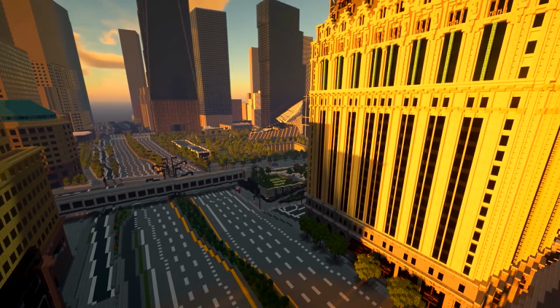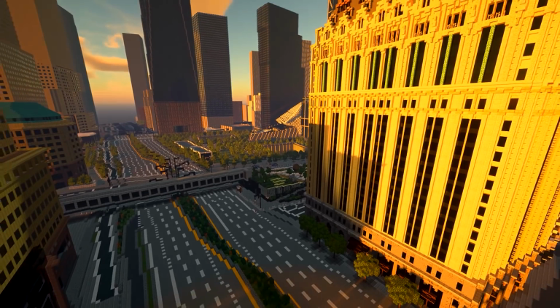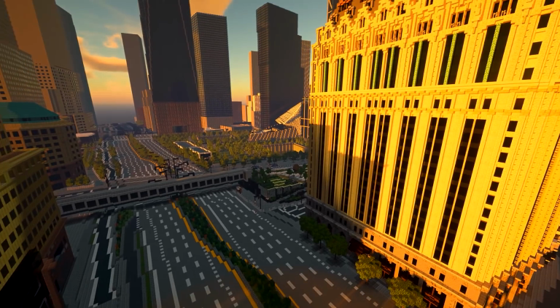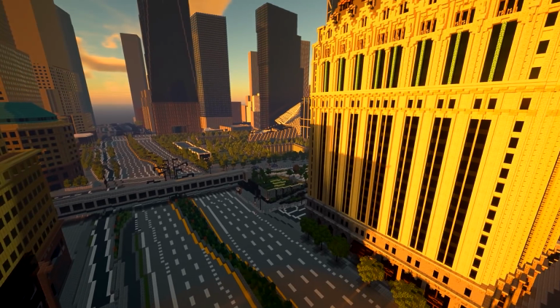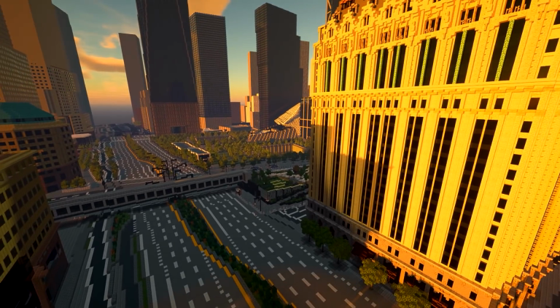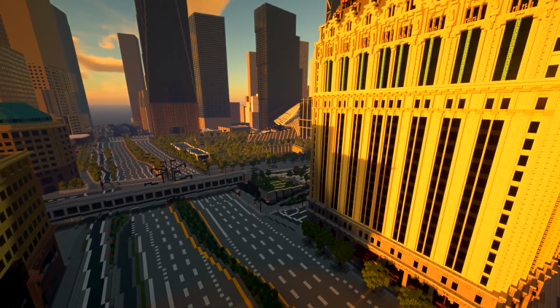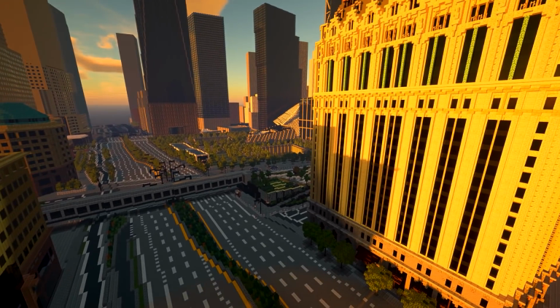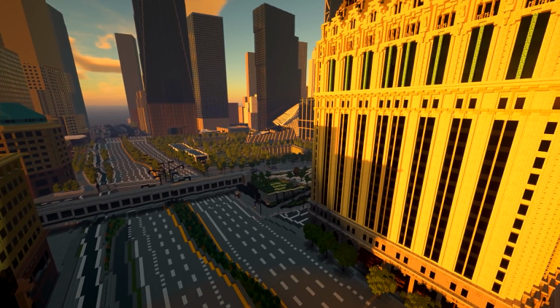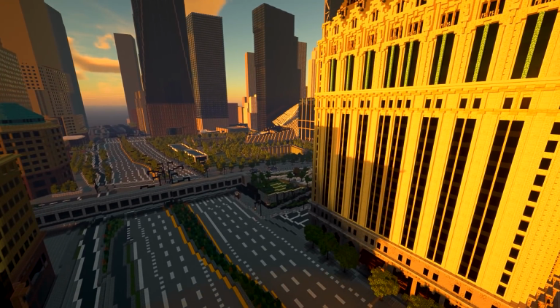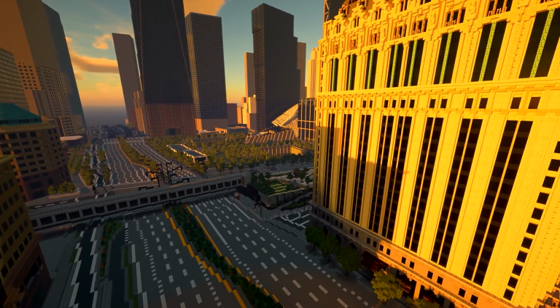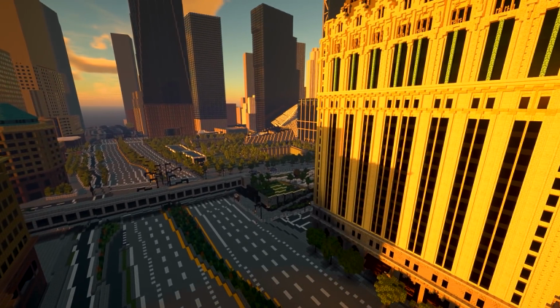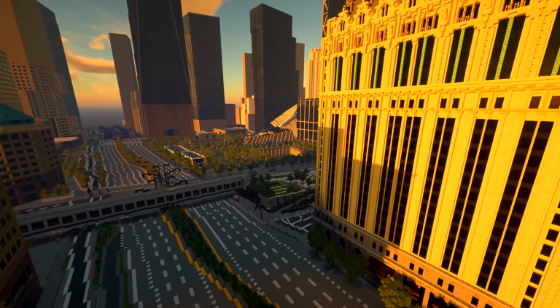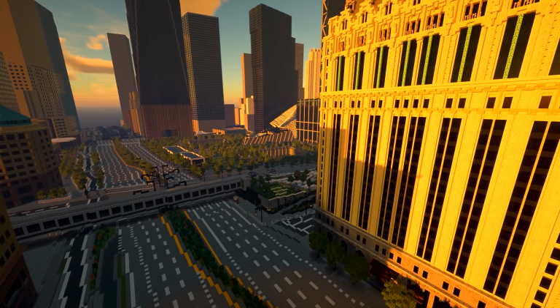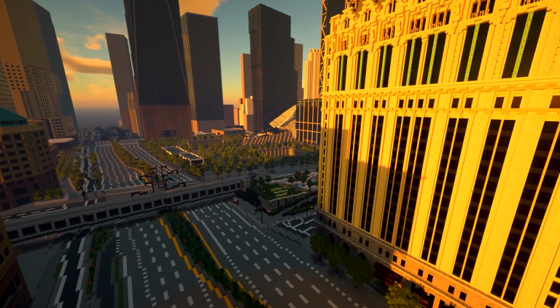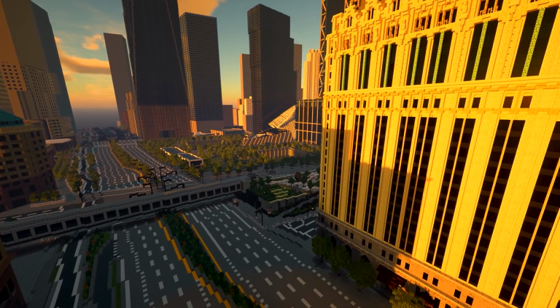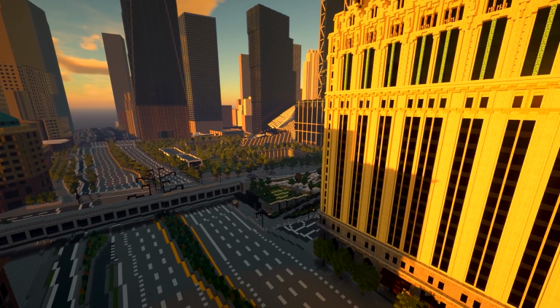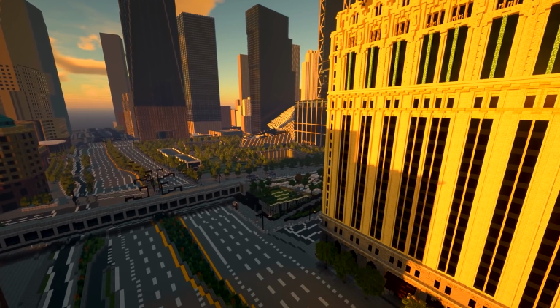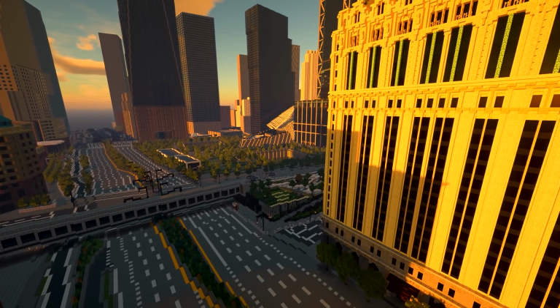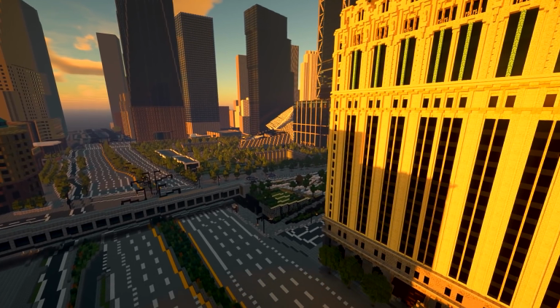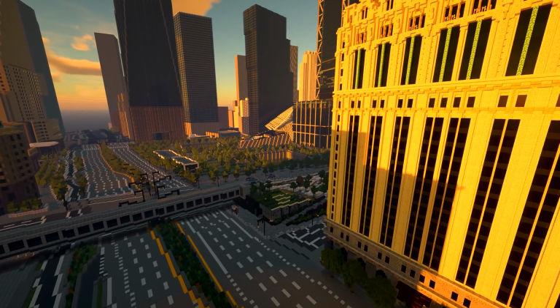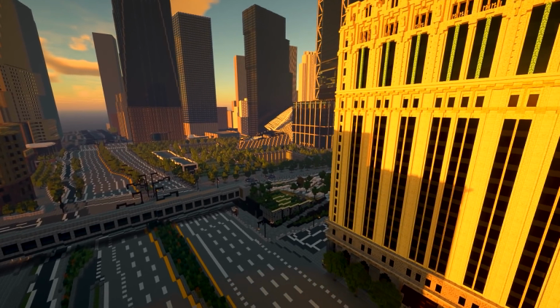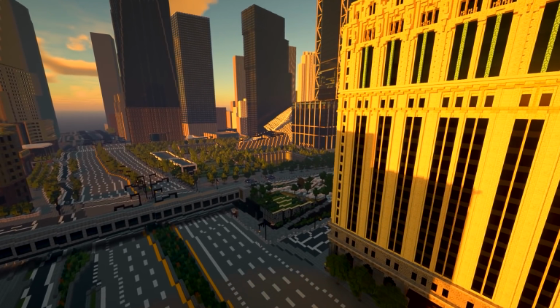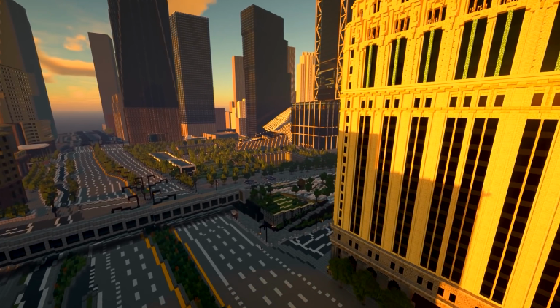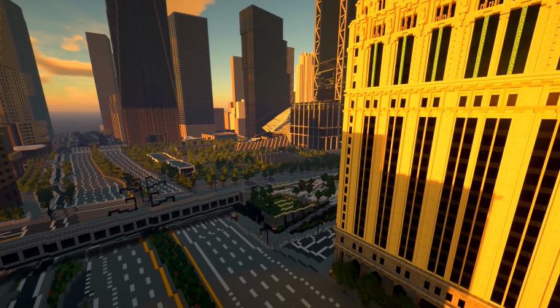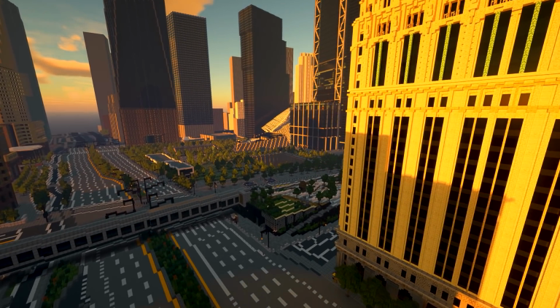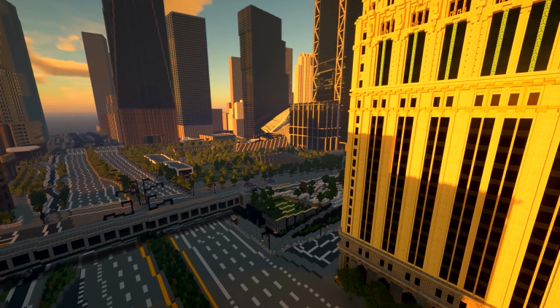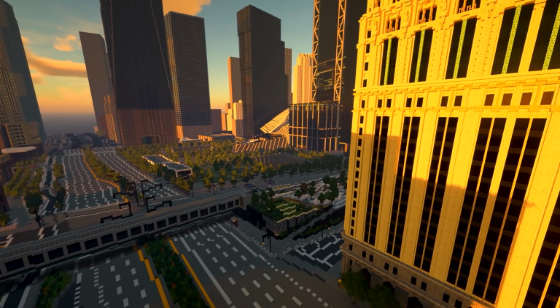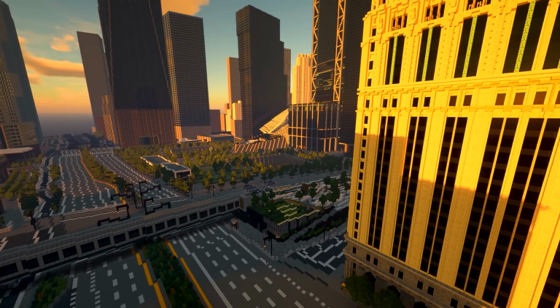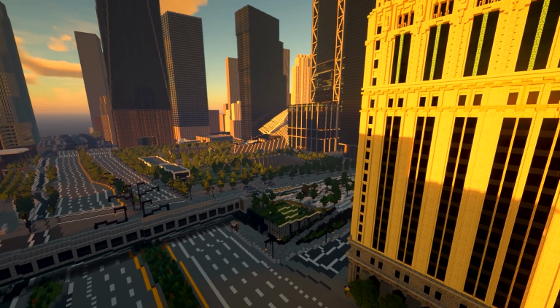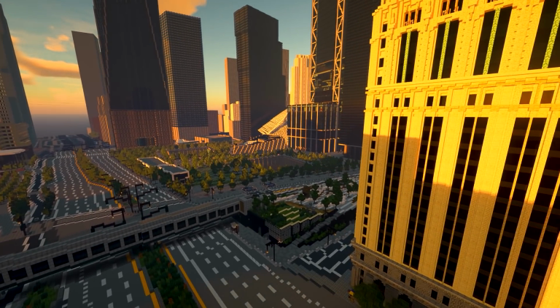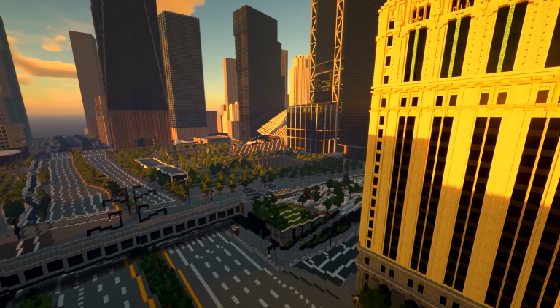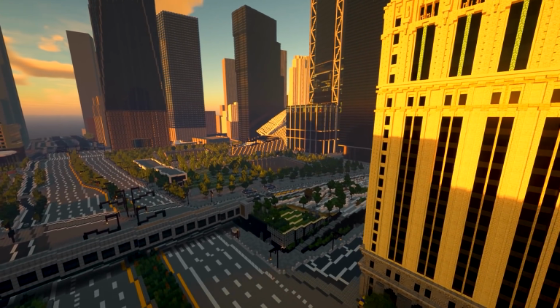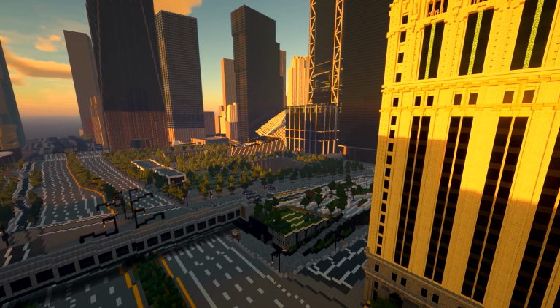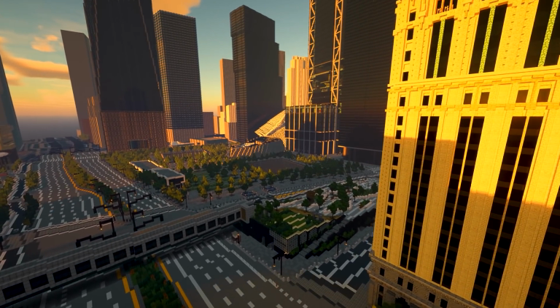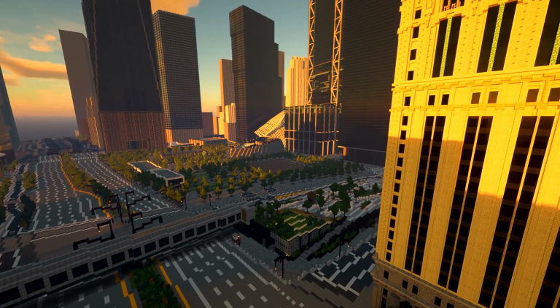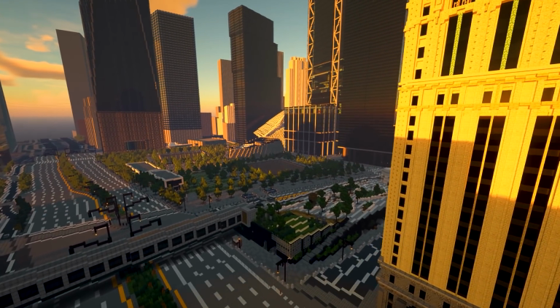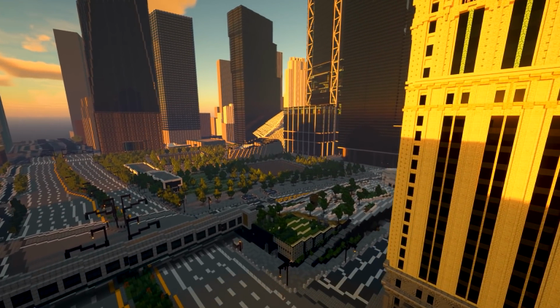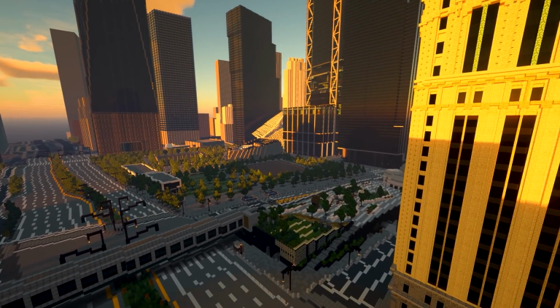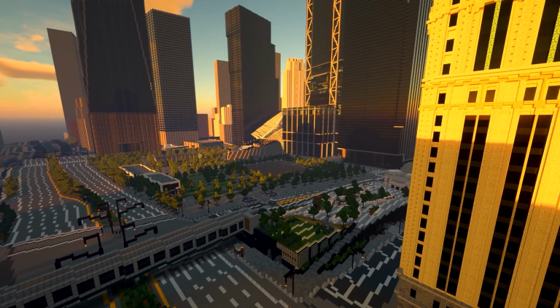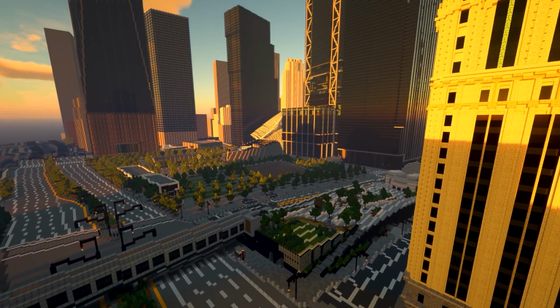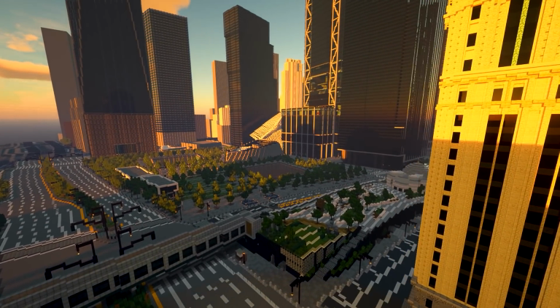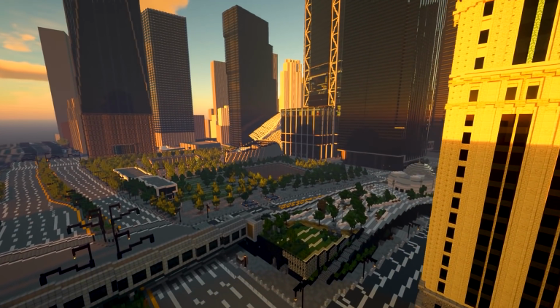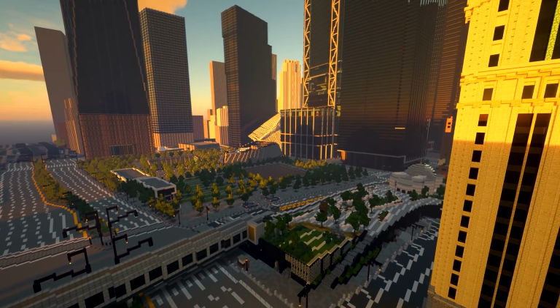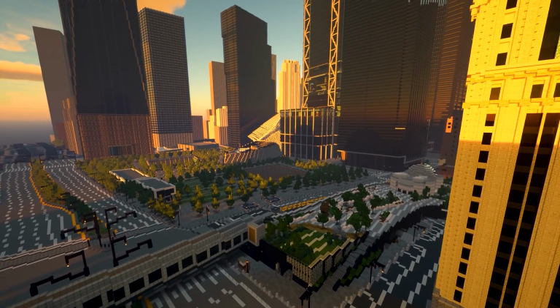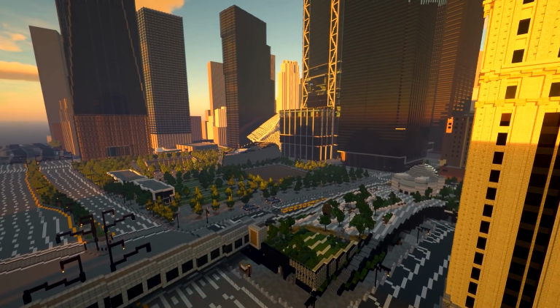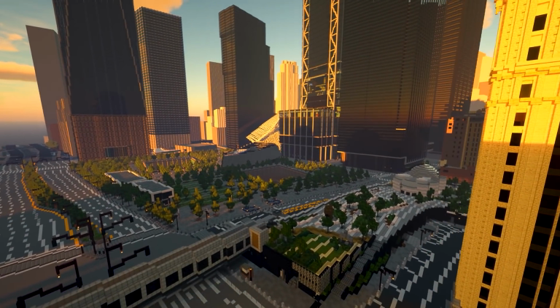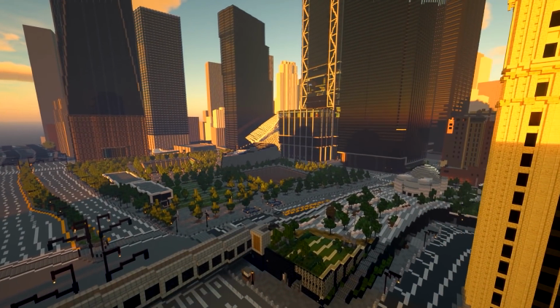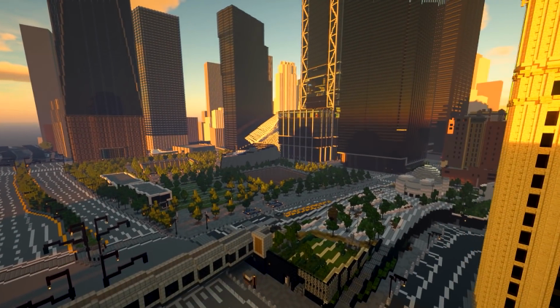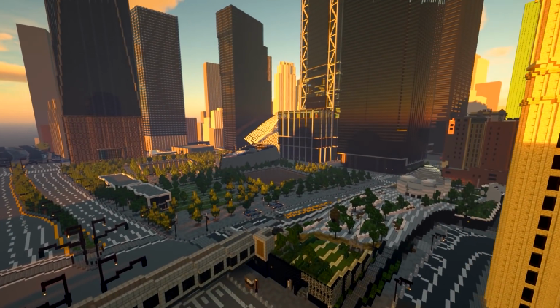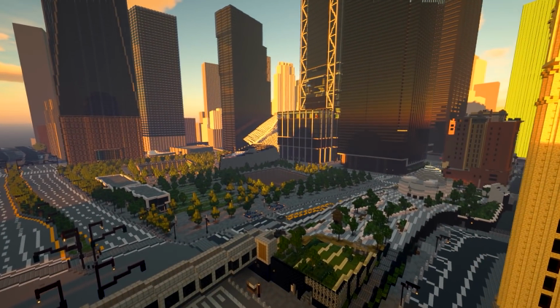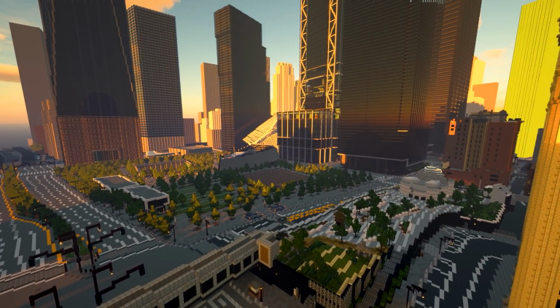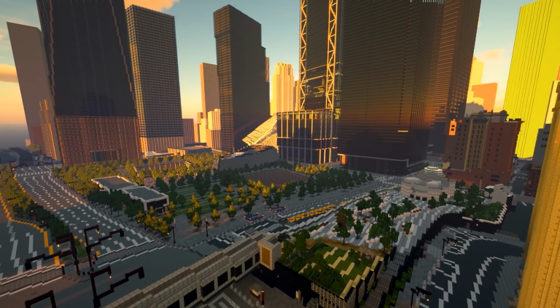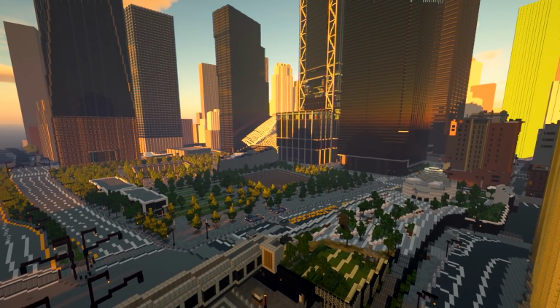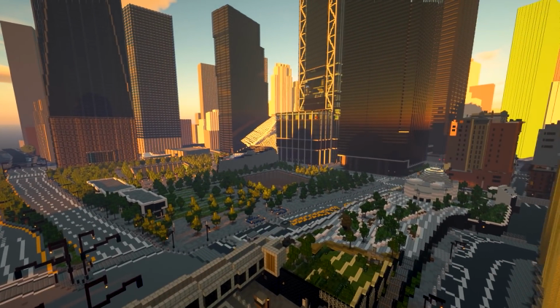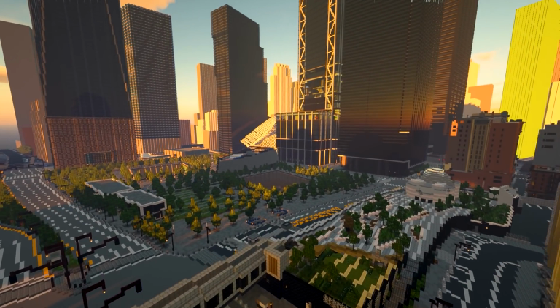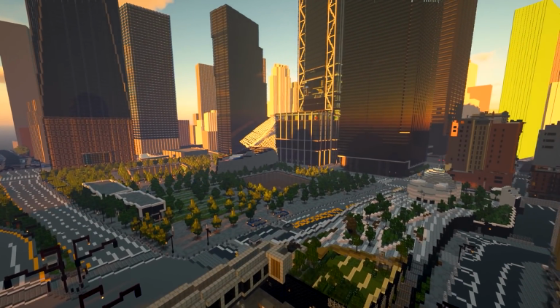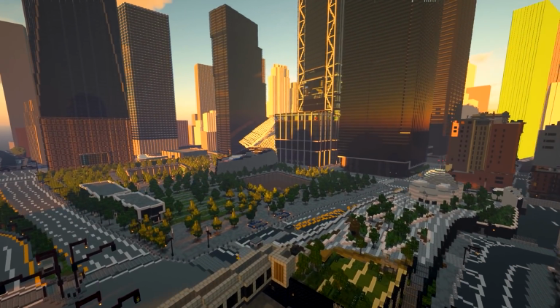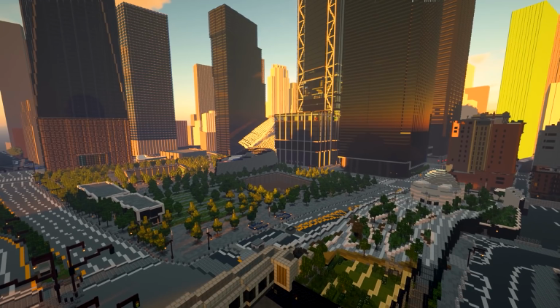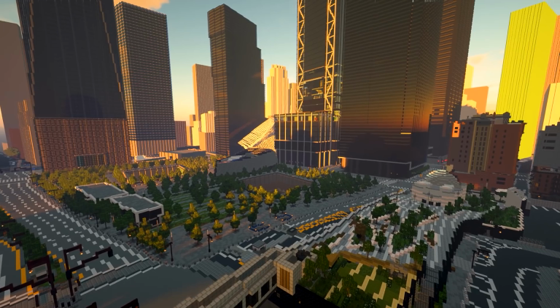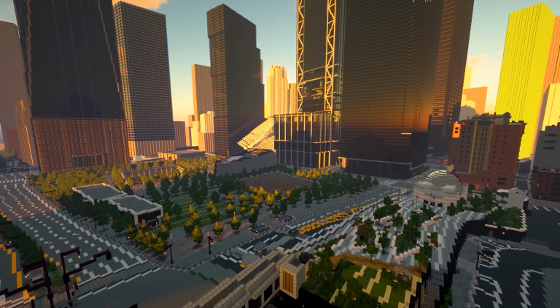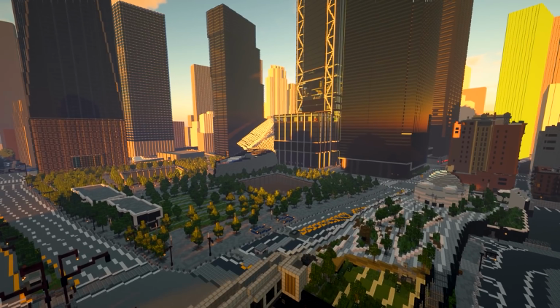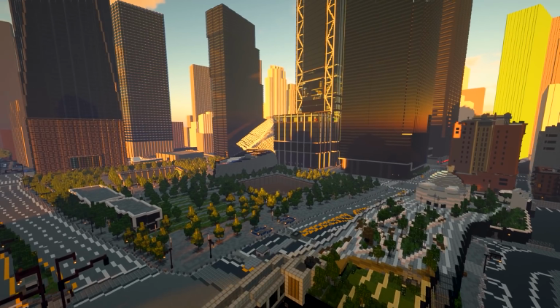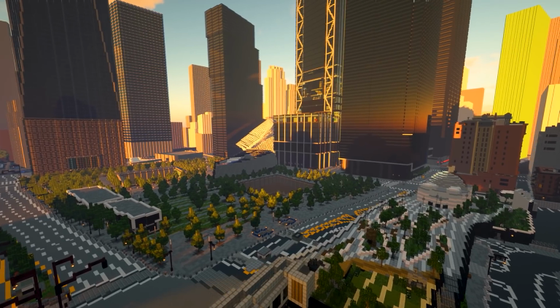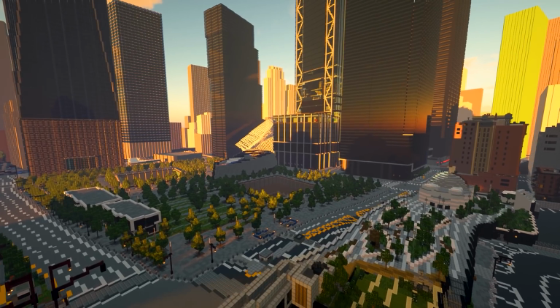Hey guys! Welcome back to this channel! In this episode we will build Little Italy, a small and beautiful district in Lower Manhattan.